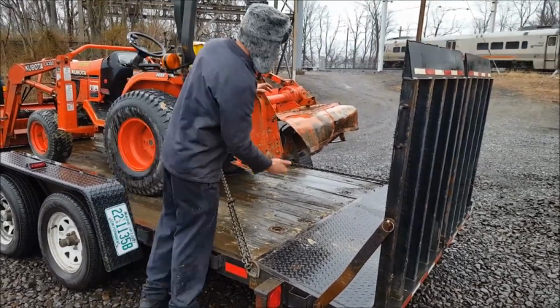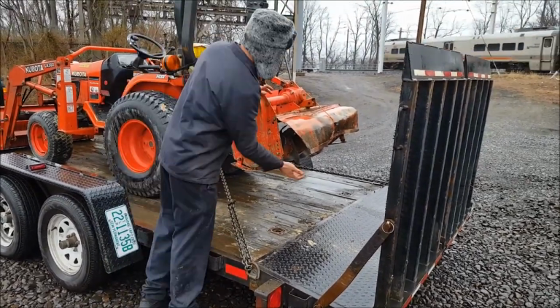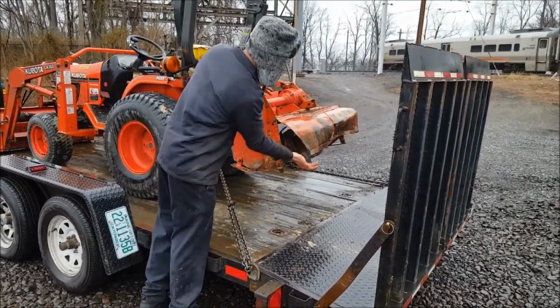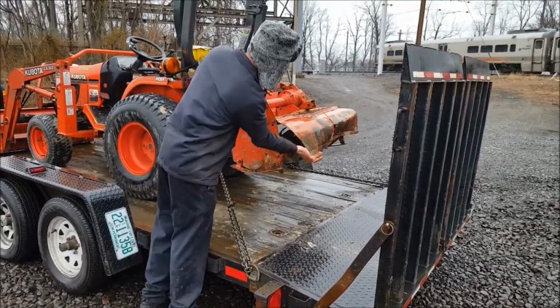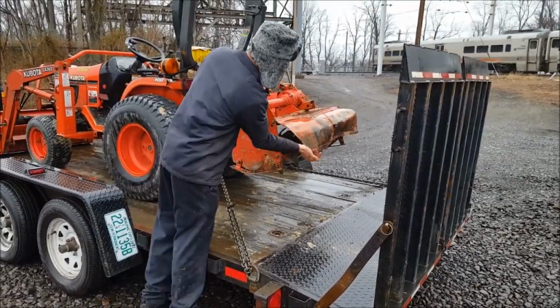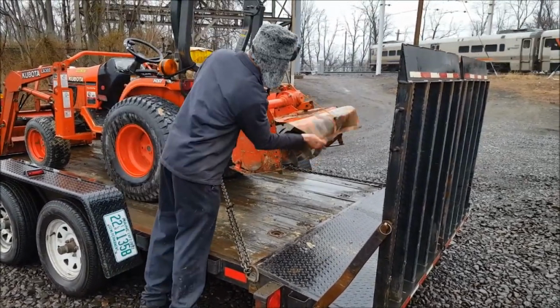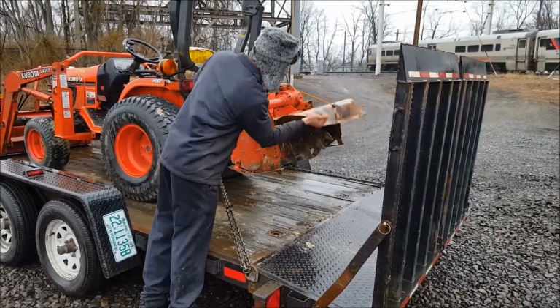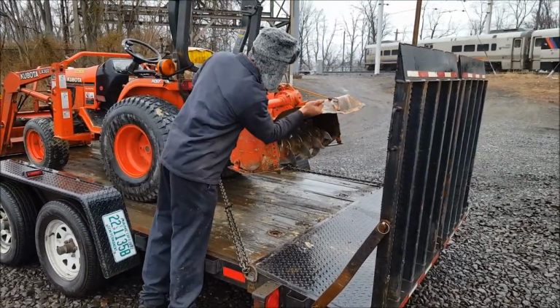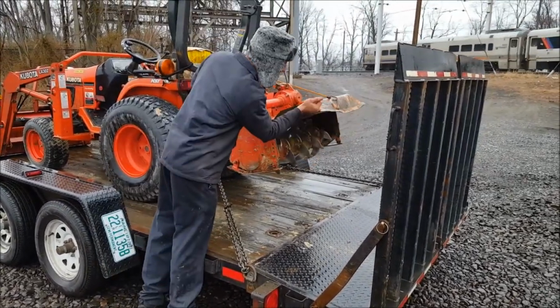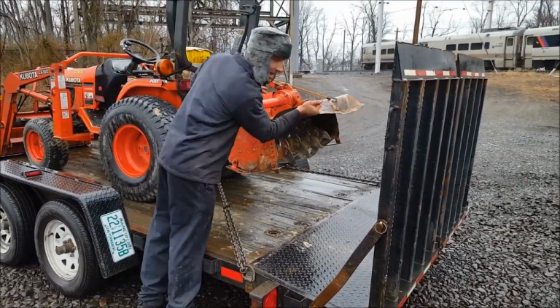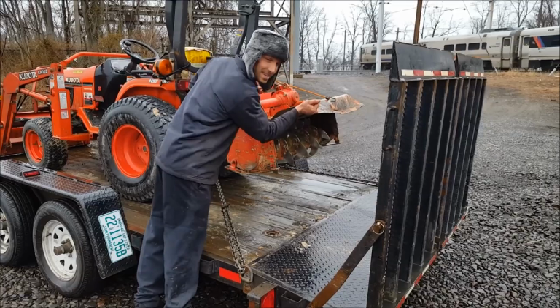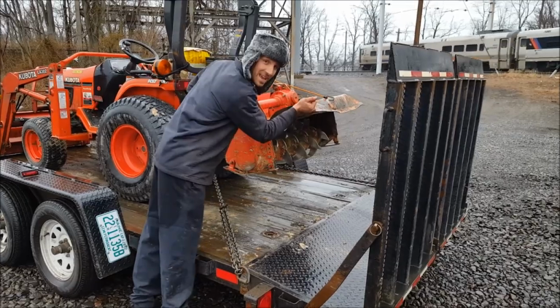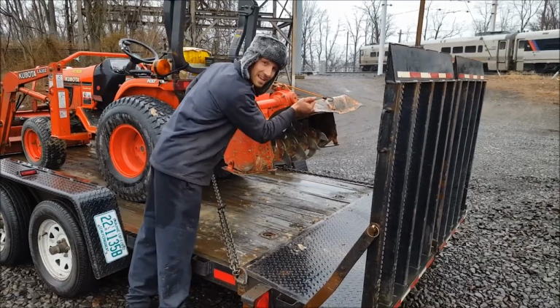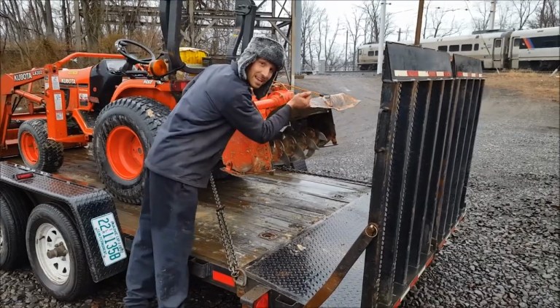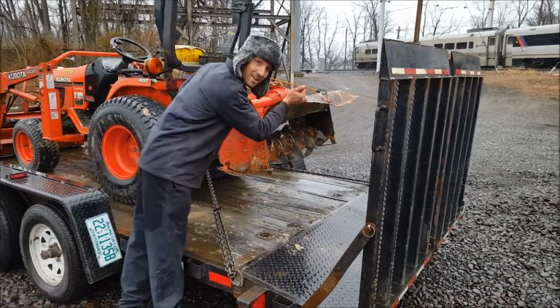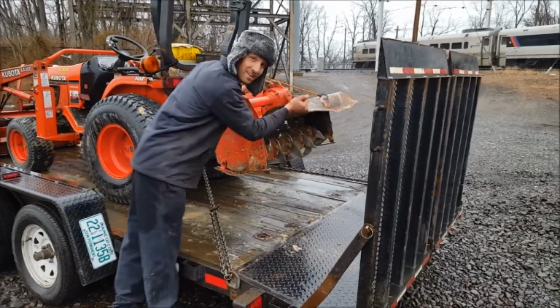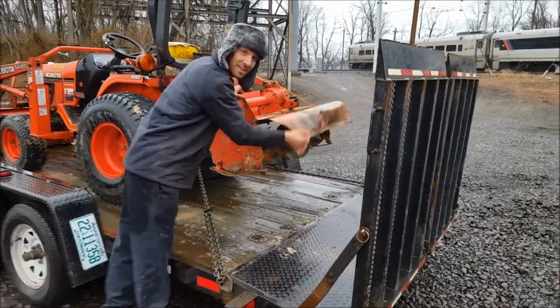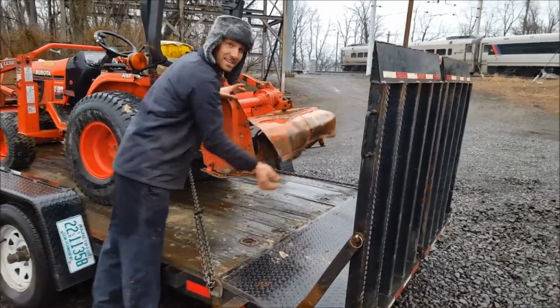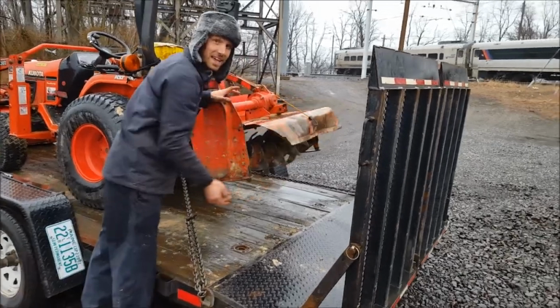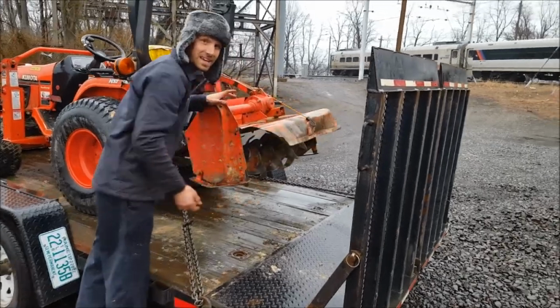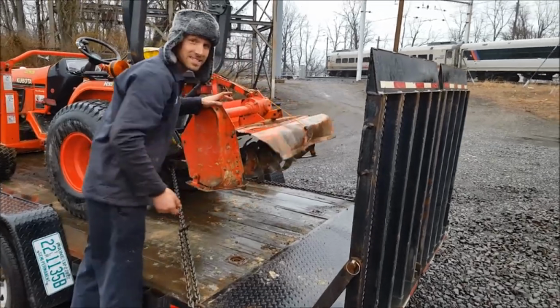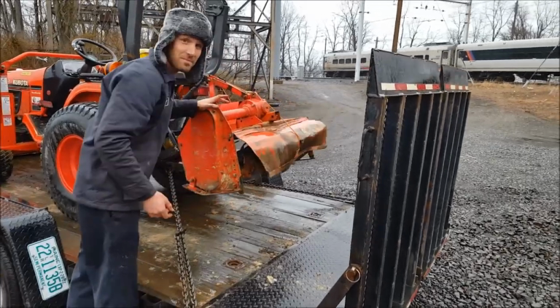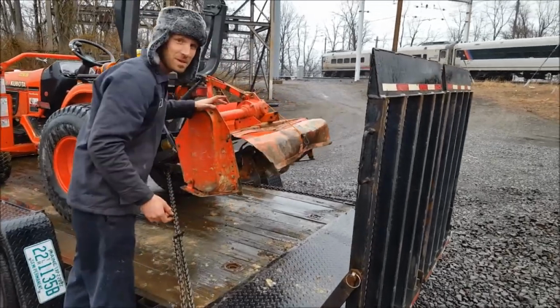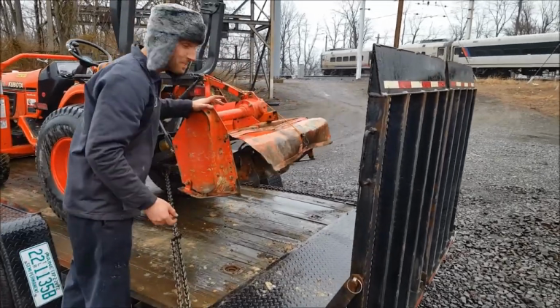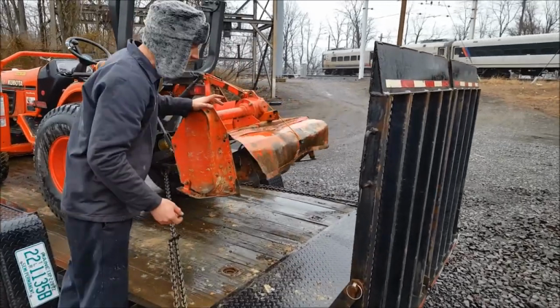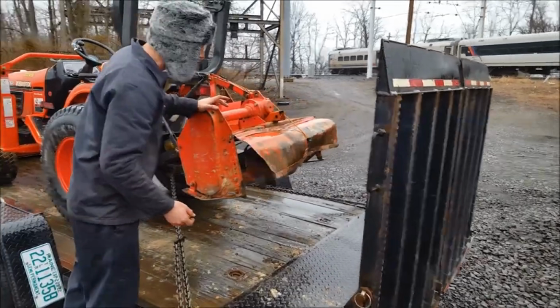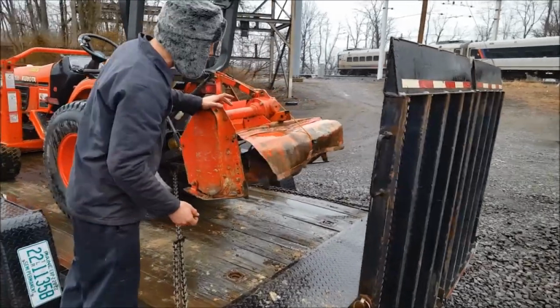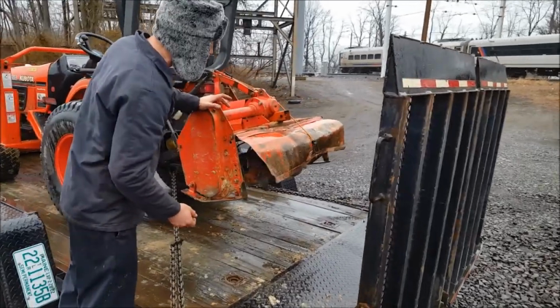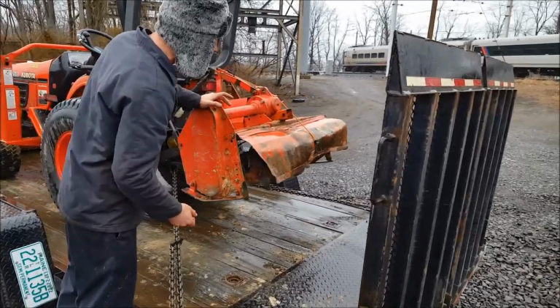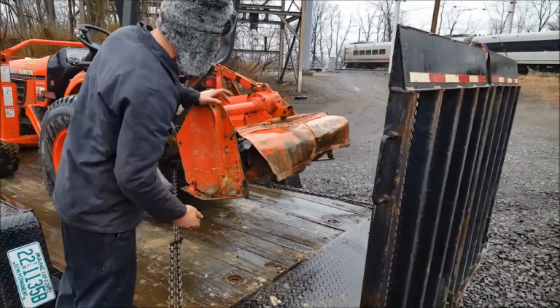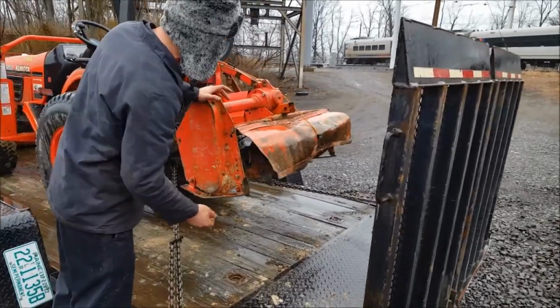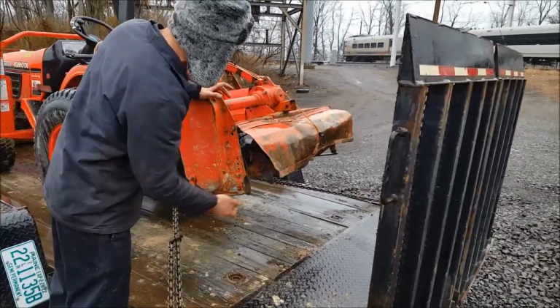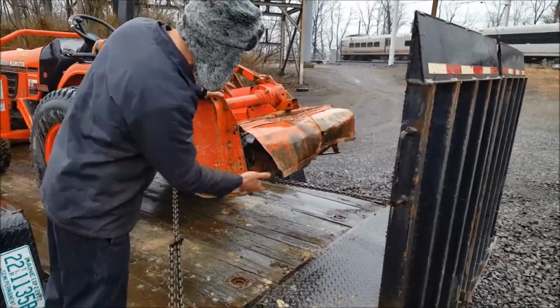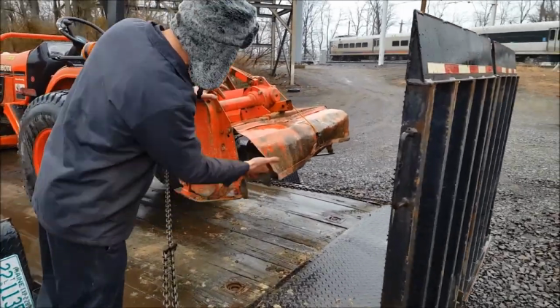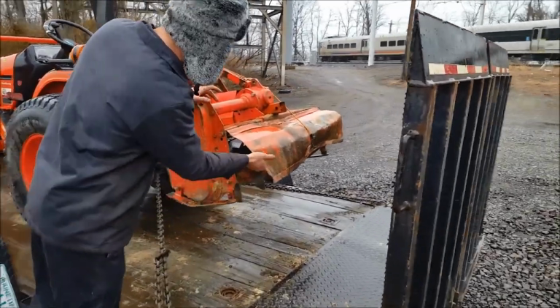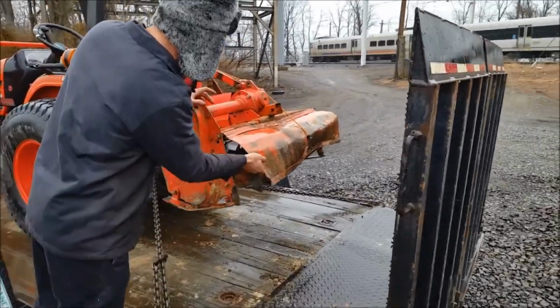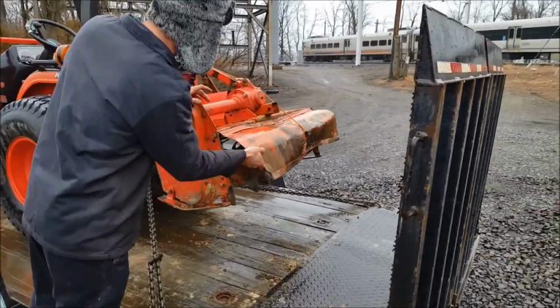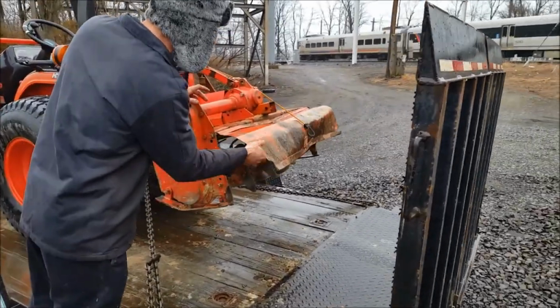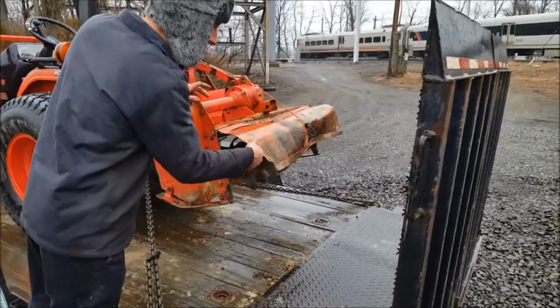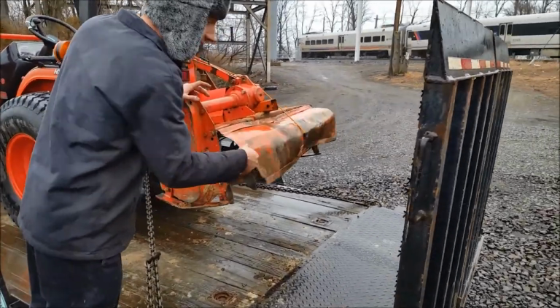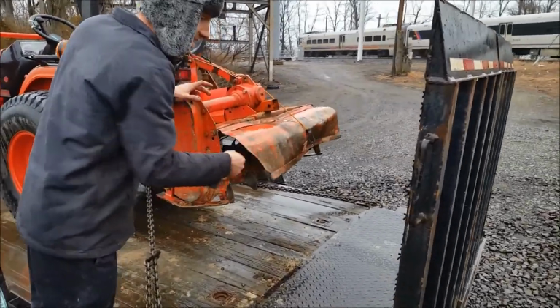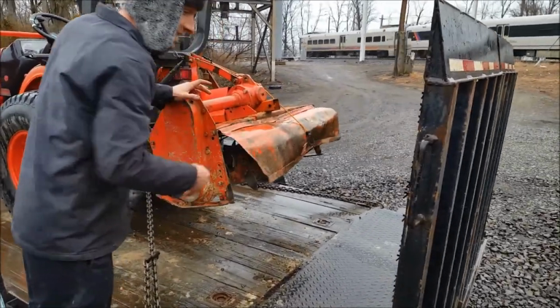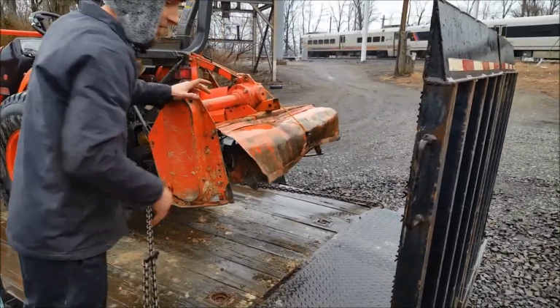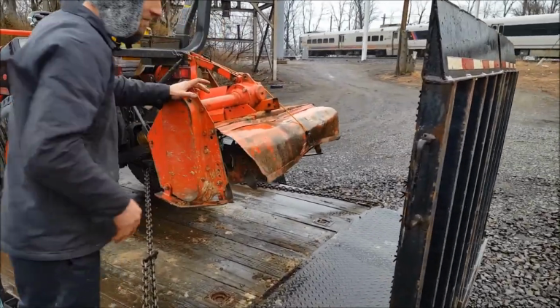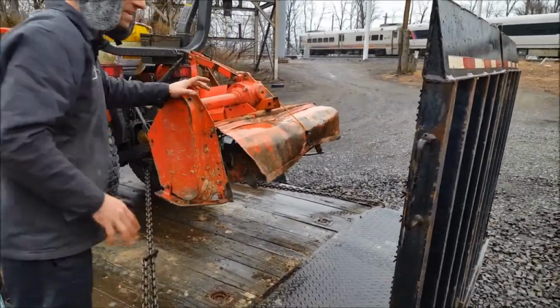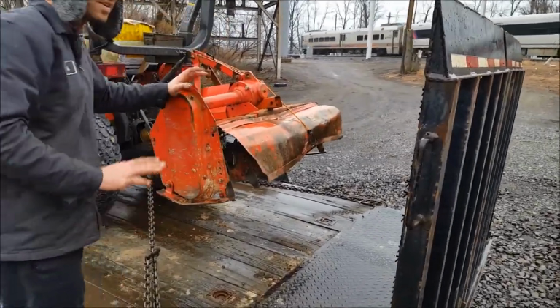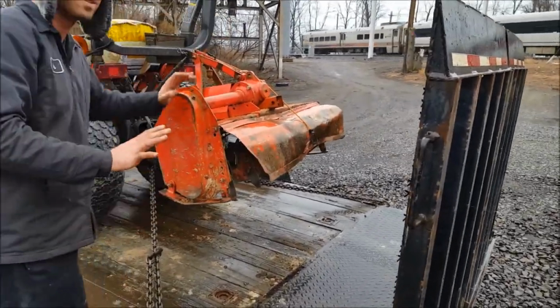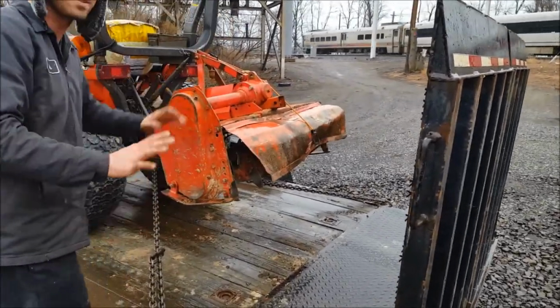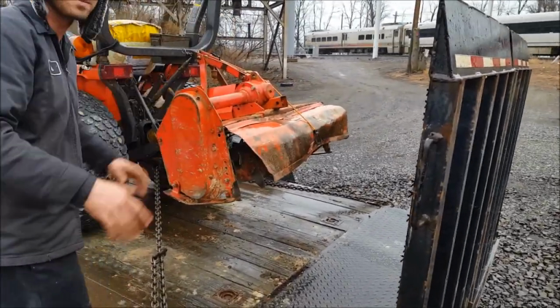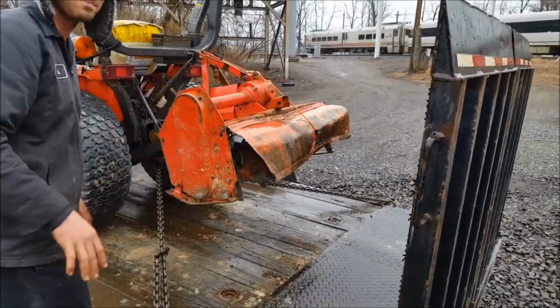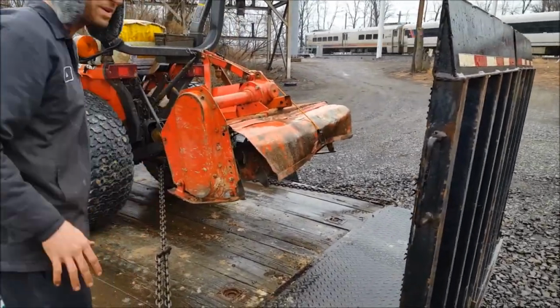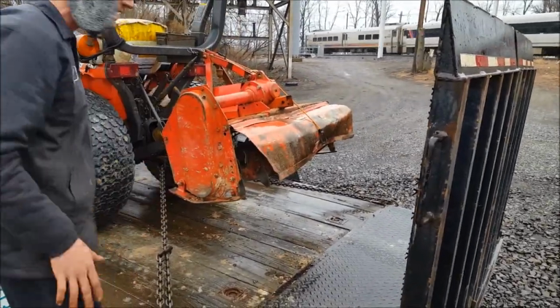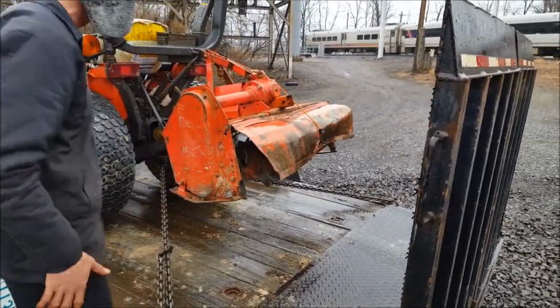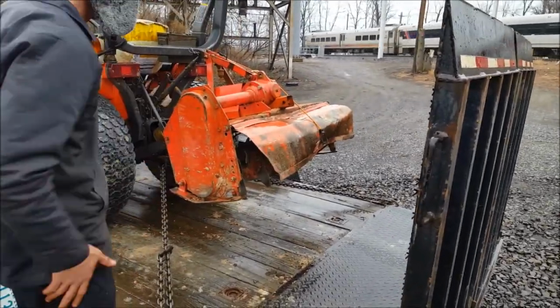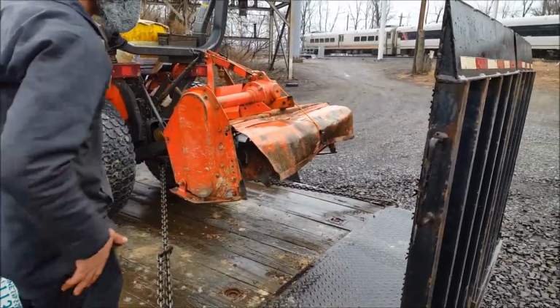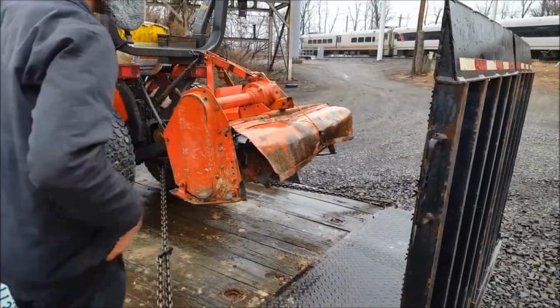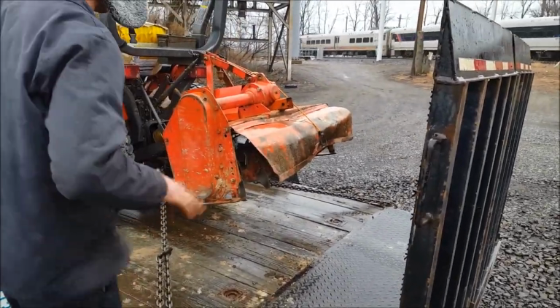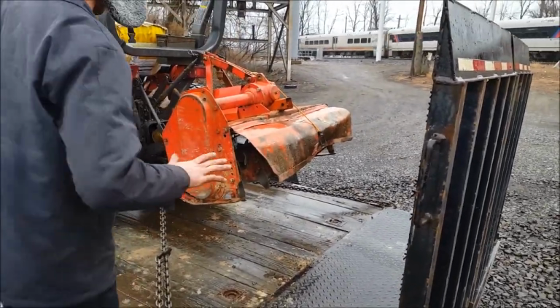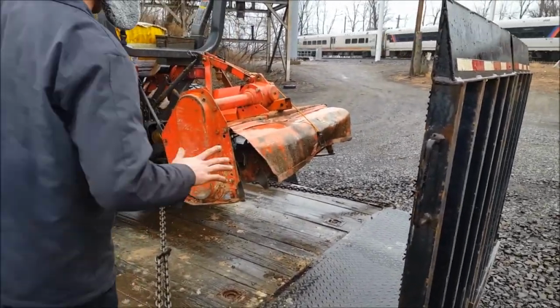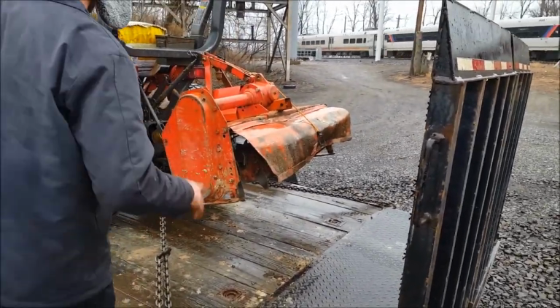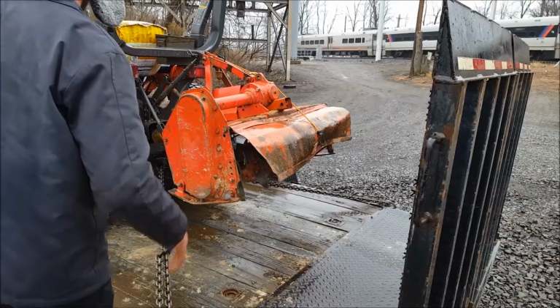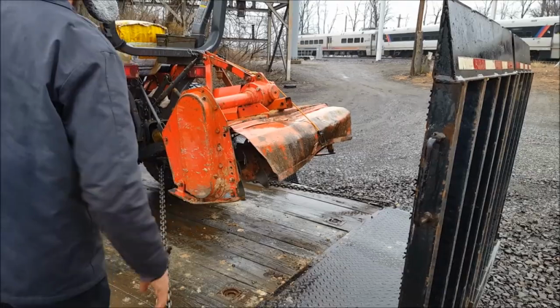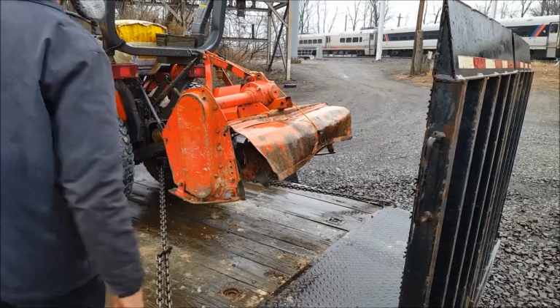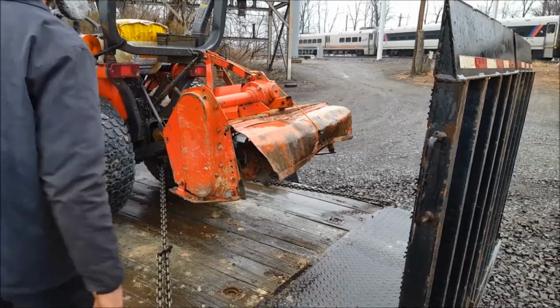You might be looking at my gate here — yeah, somebody bent that. The last guy used this, so I've got to take that off. I know it looks pretty crummy right now.